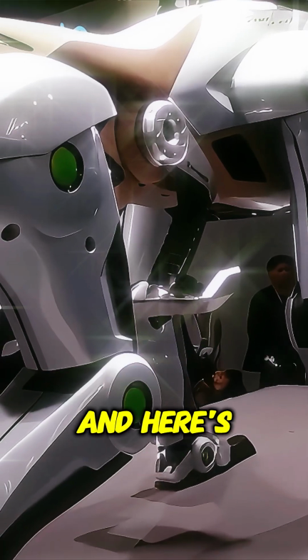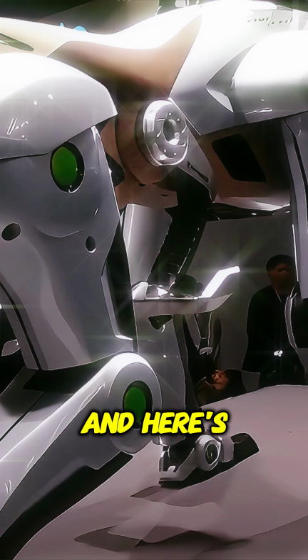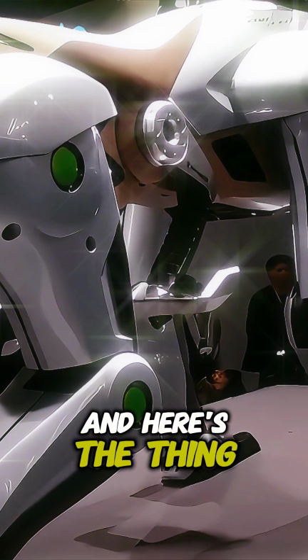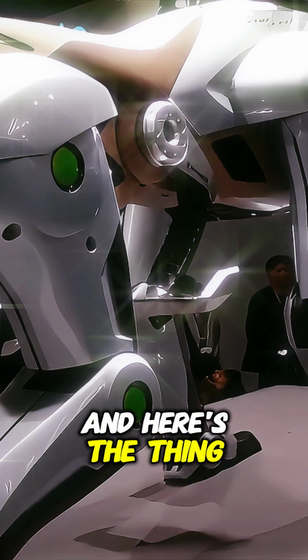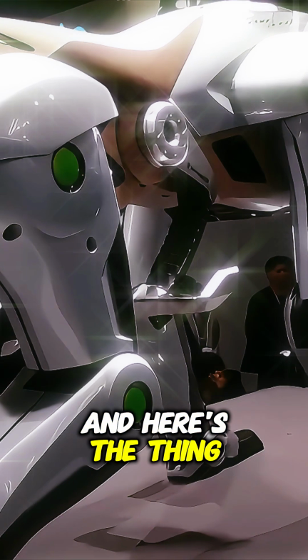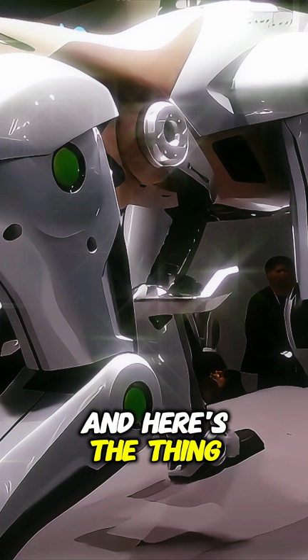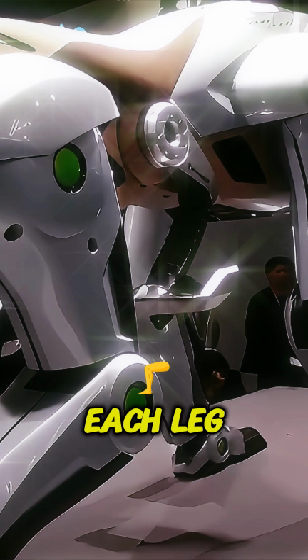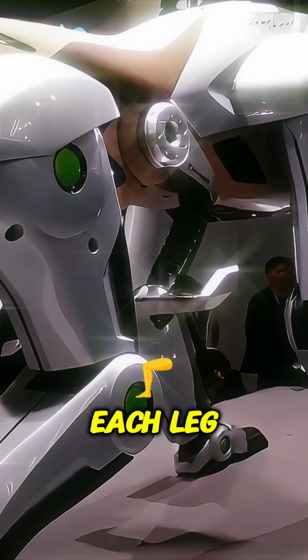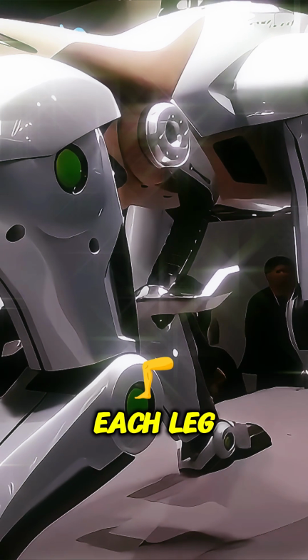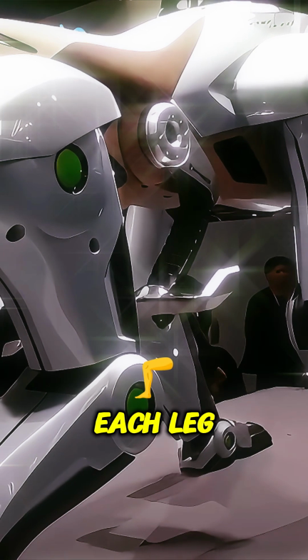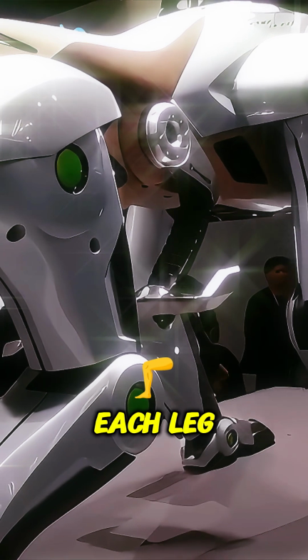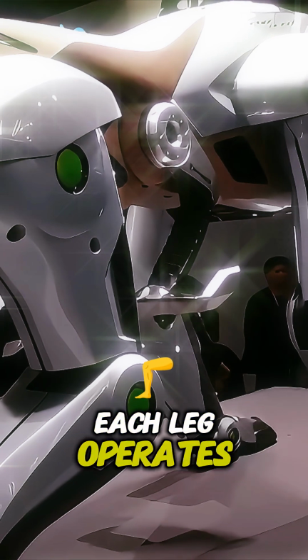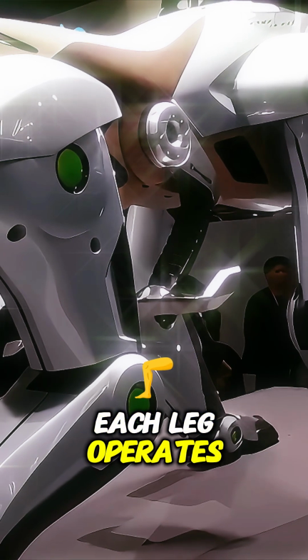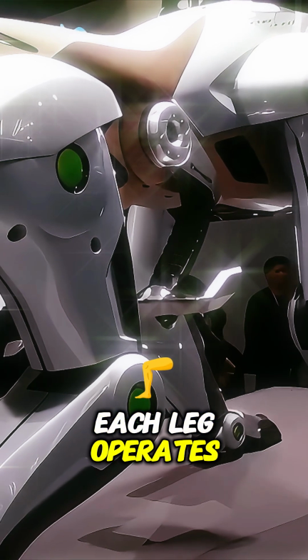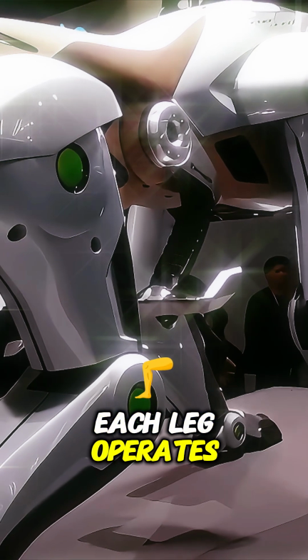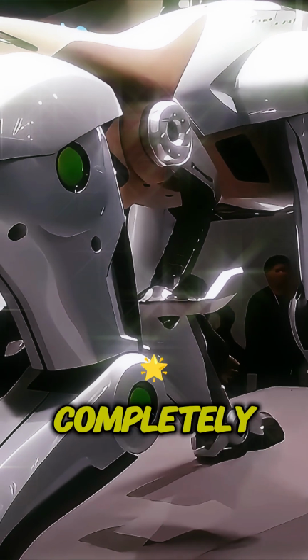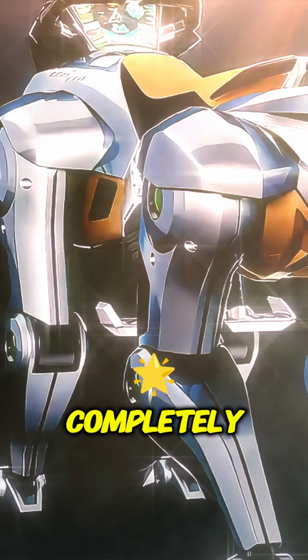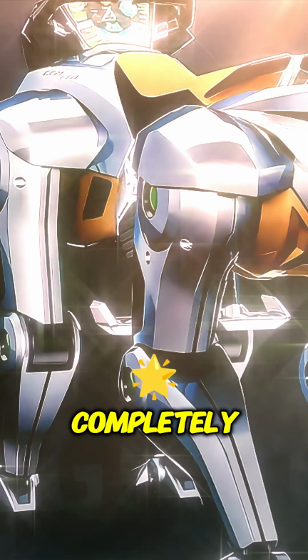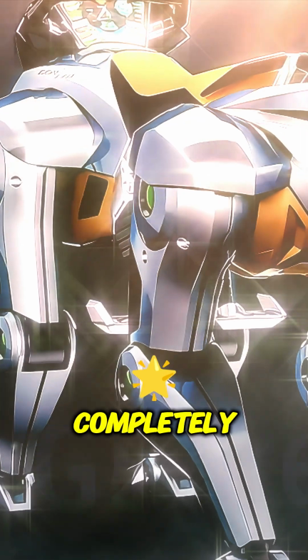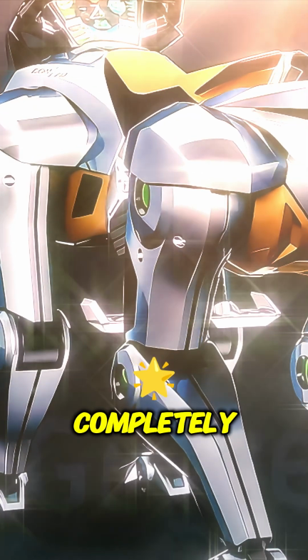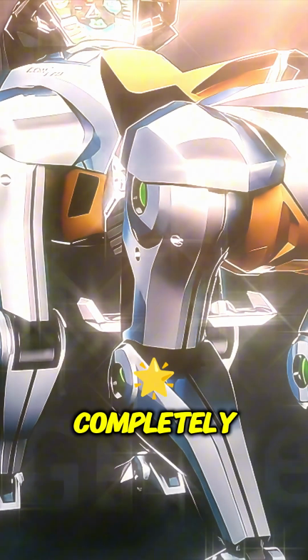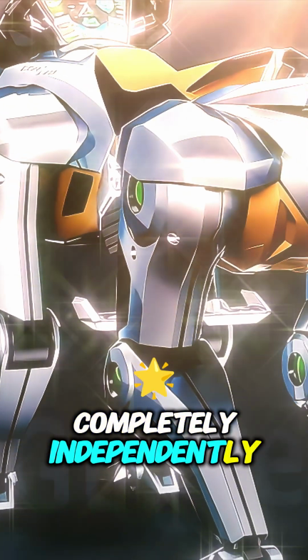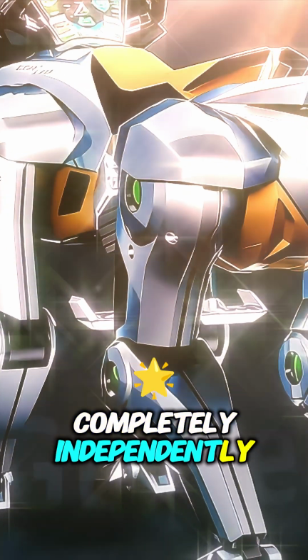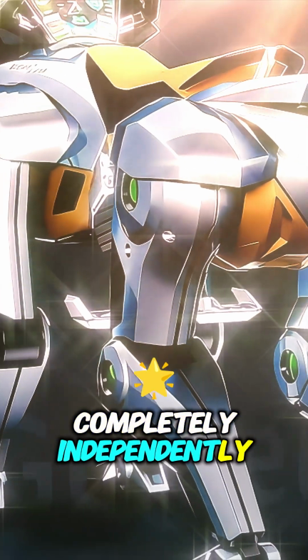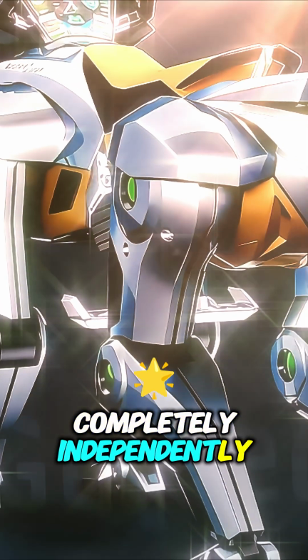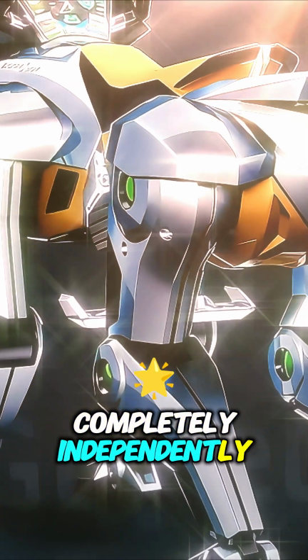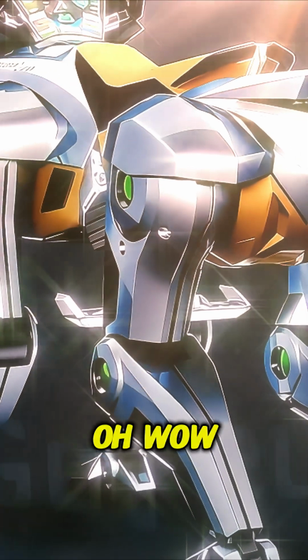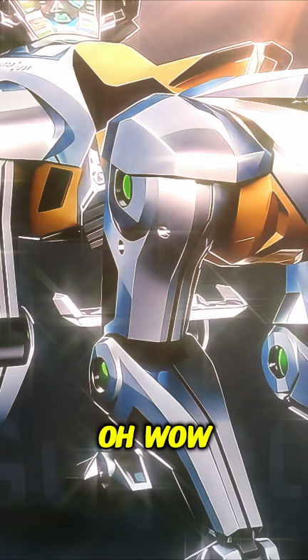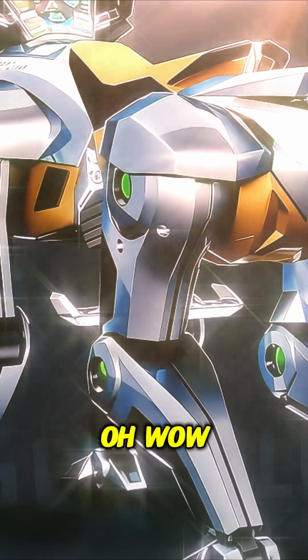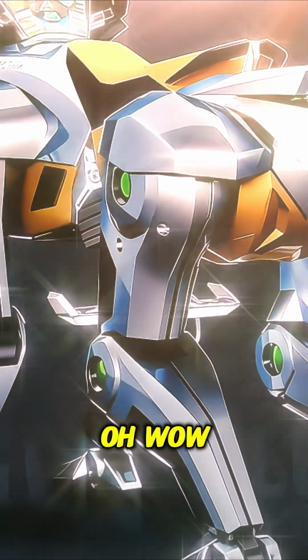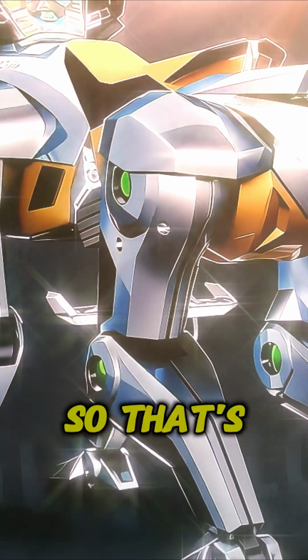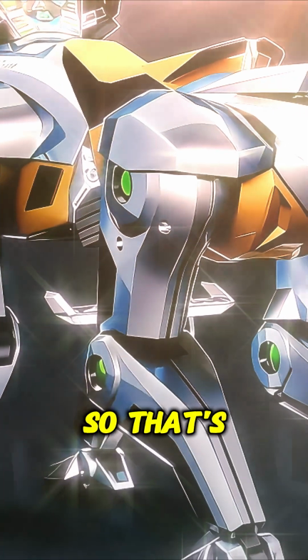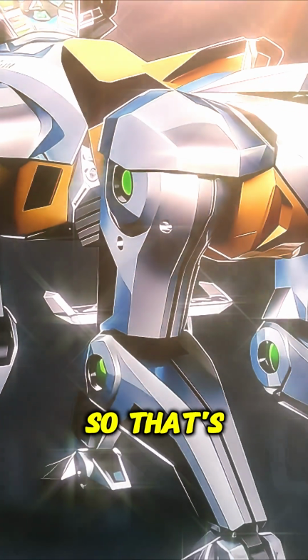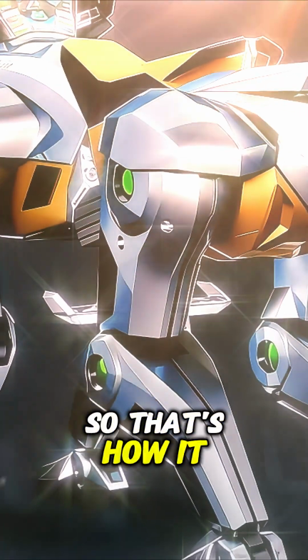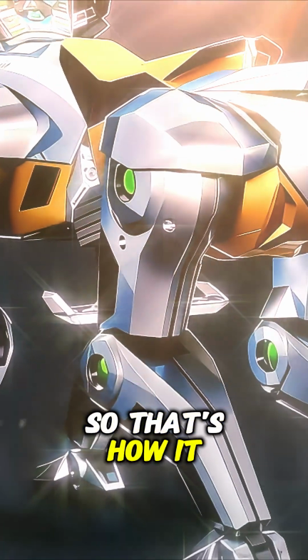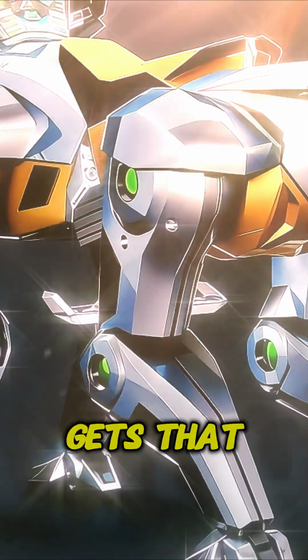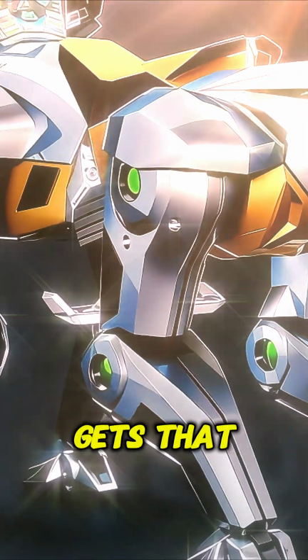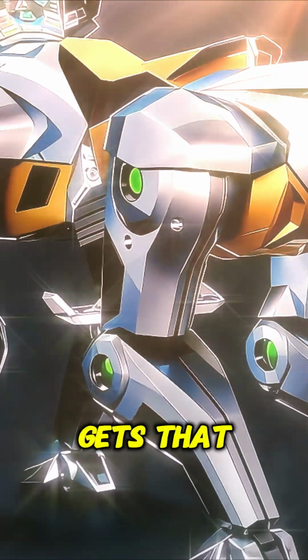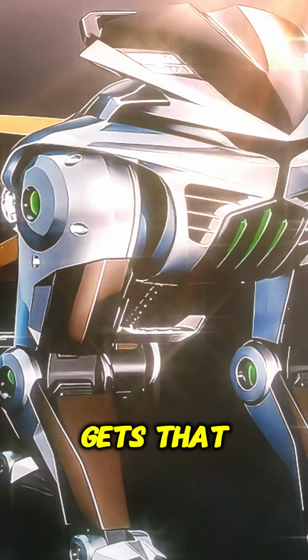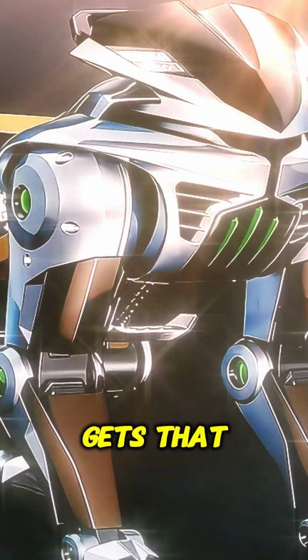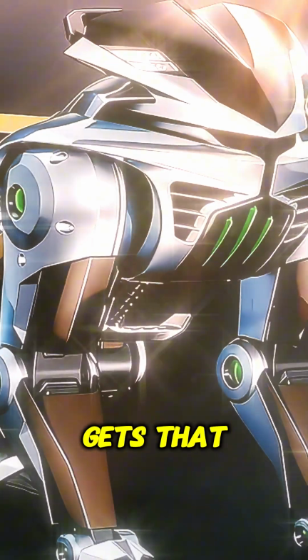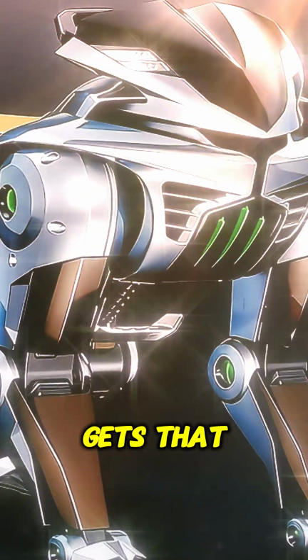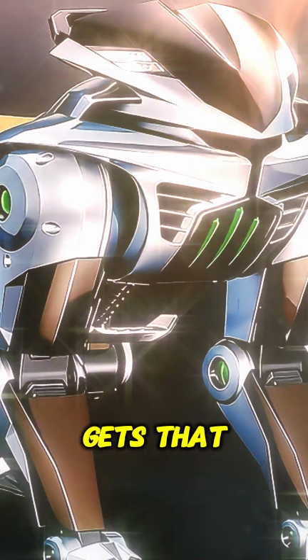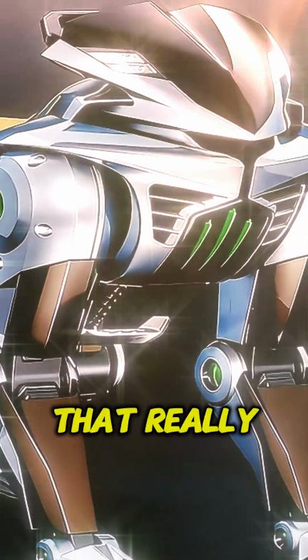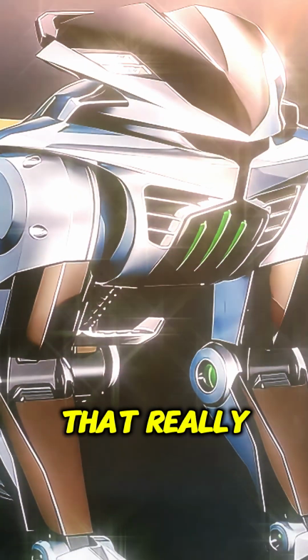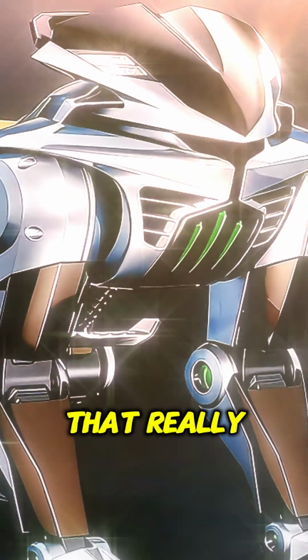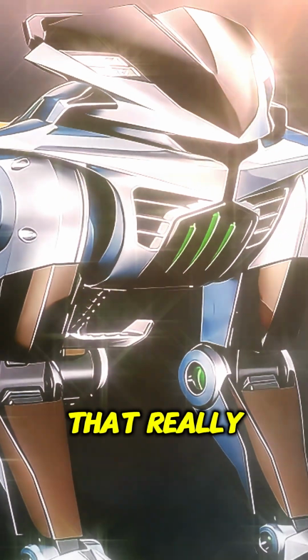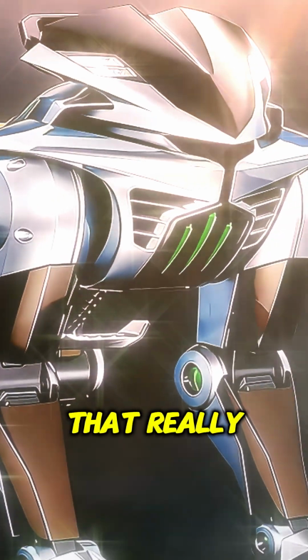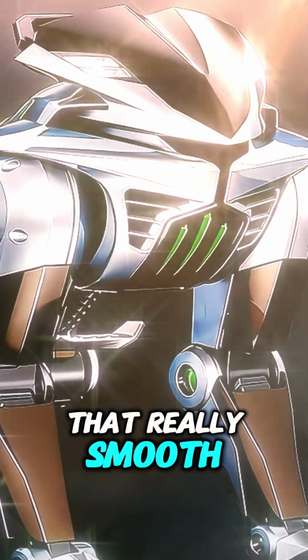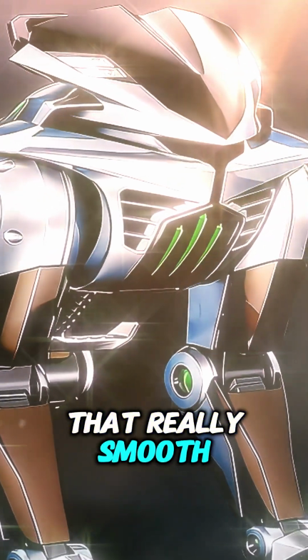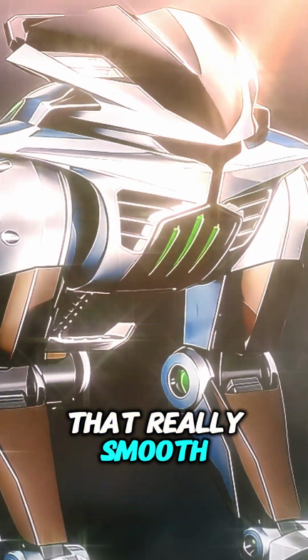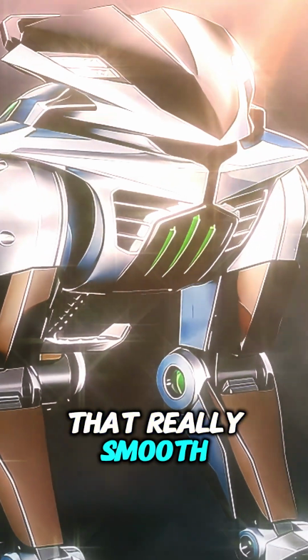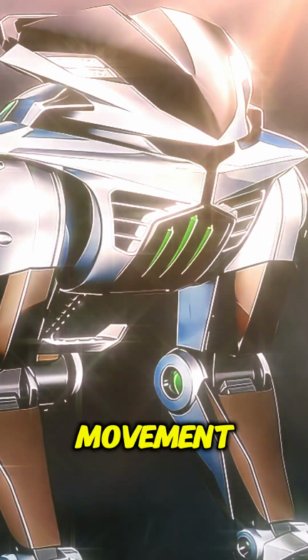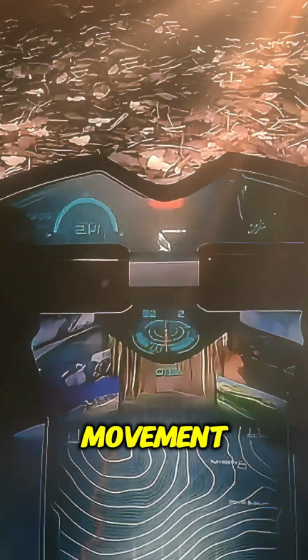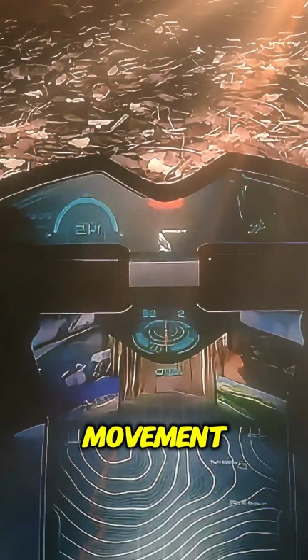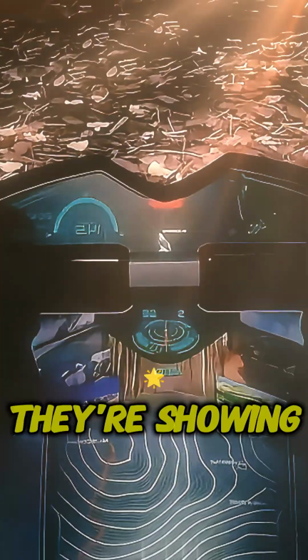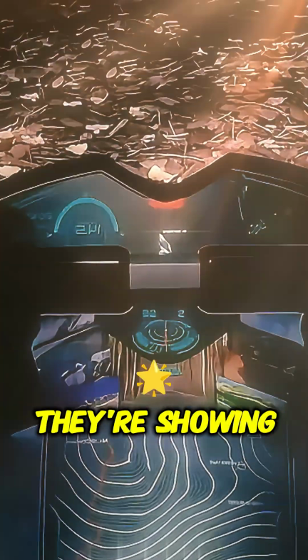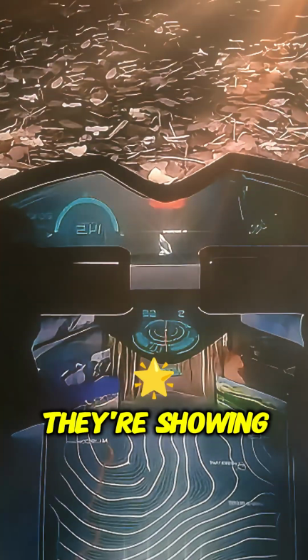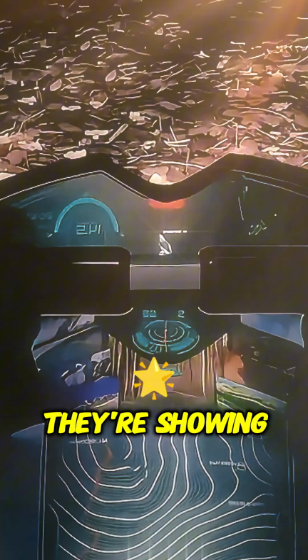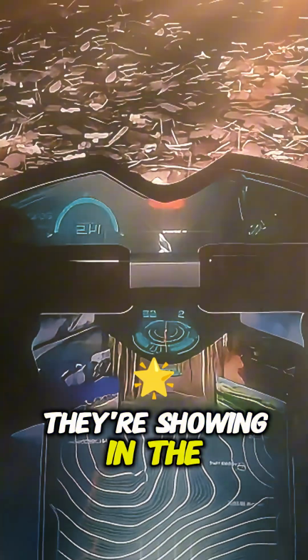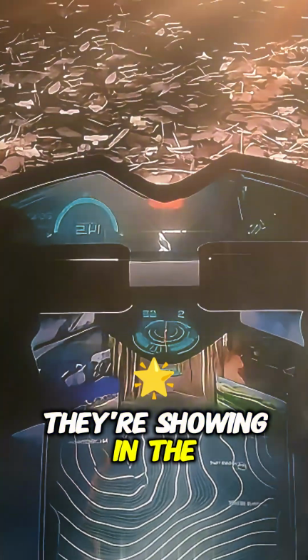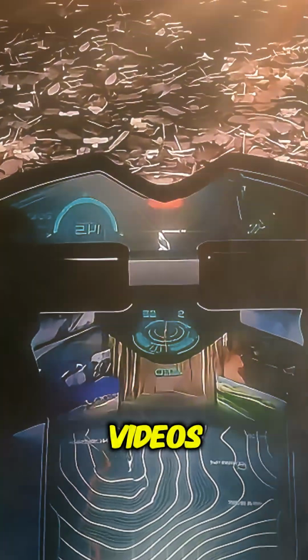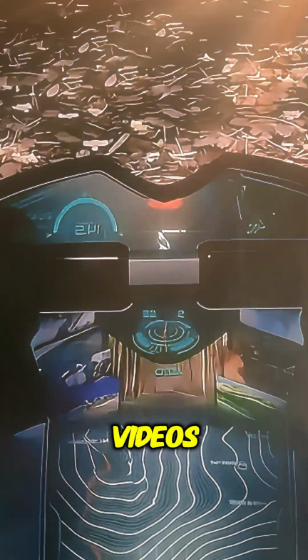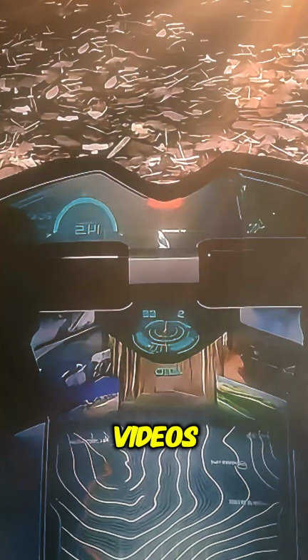Each leg operates completely independently. So that's how it gets that really smooth movement they're showing in the videos.